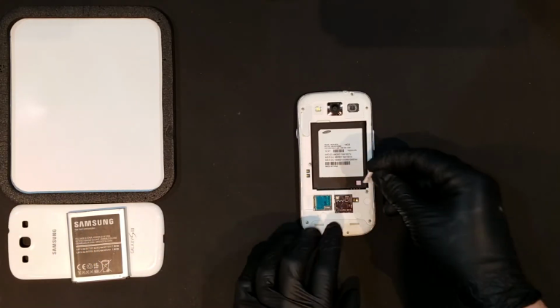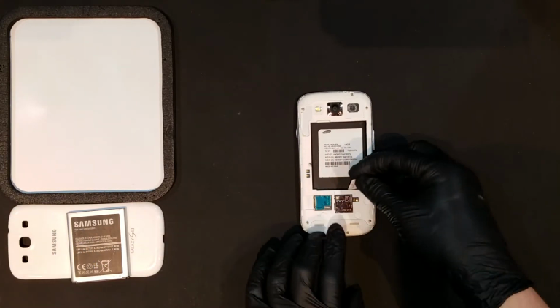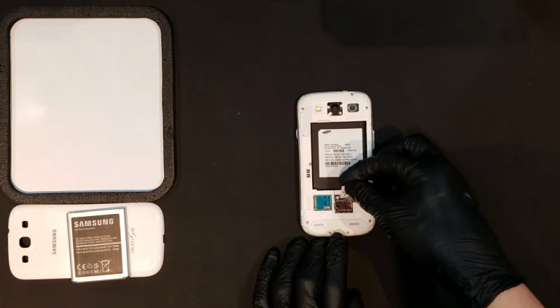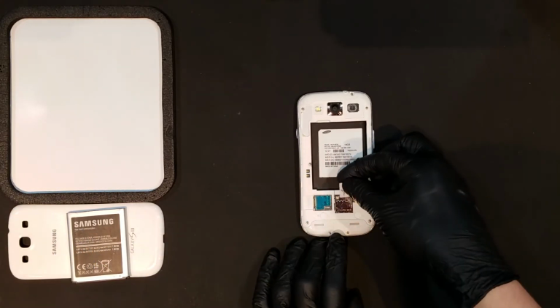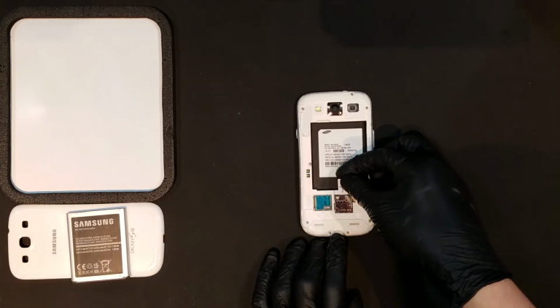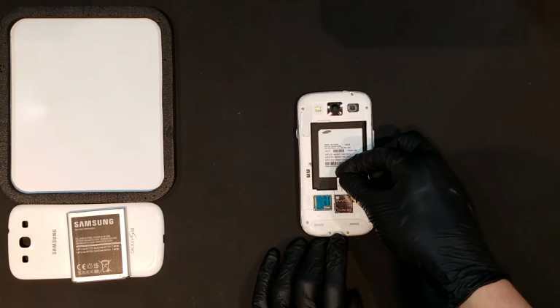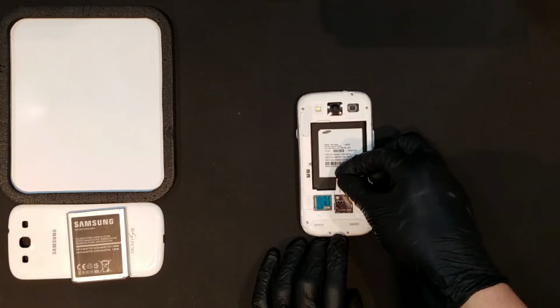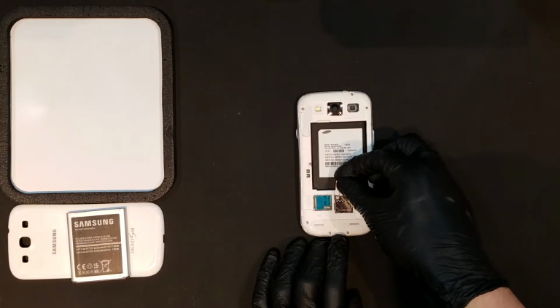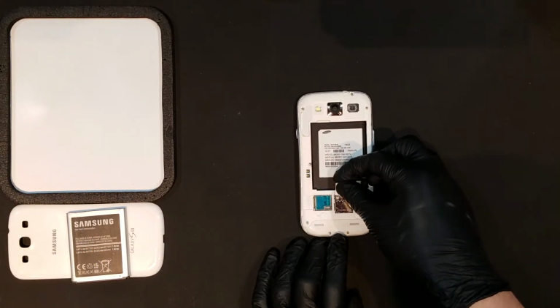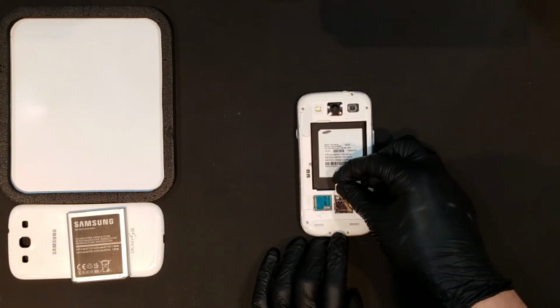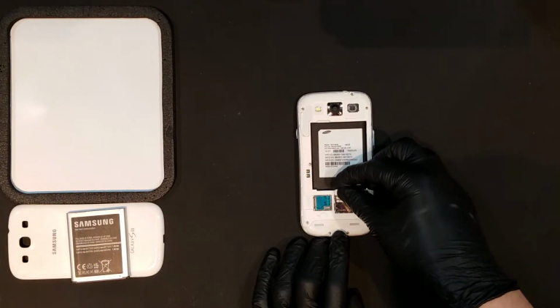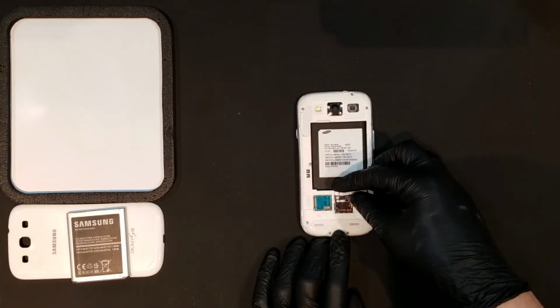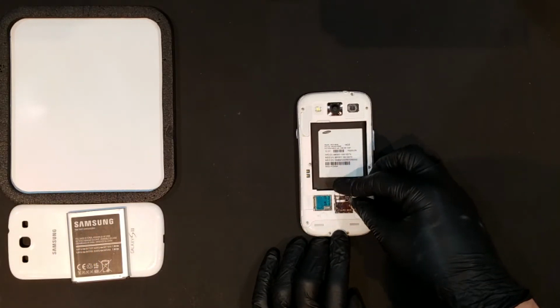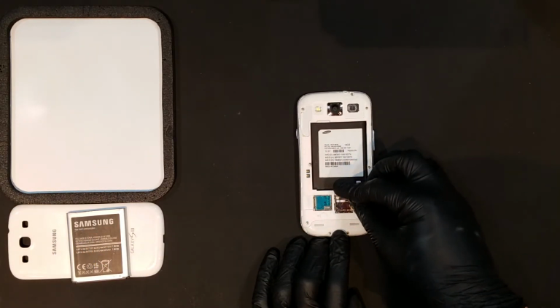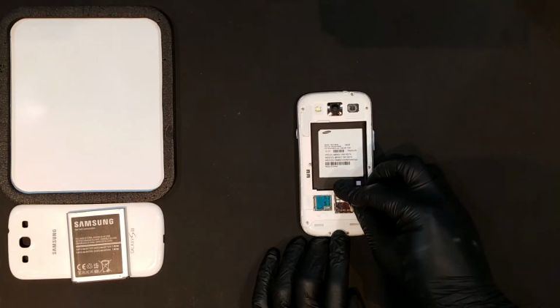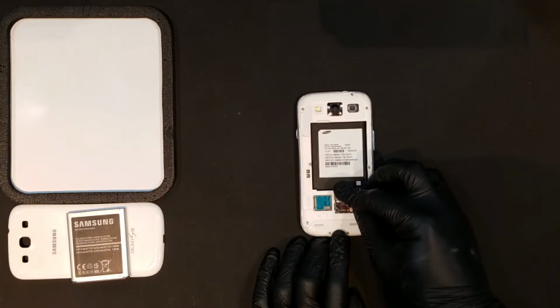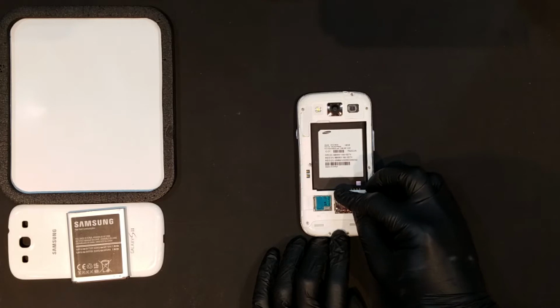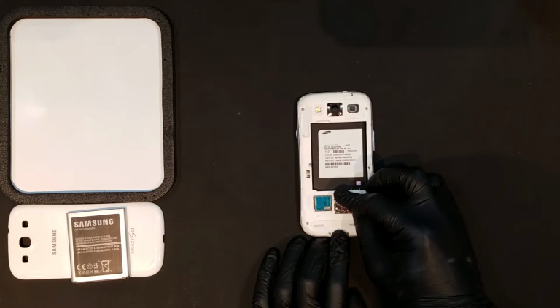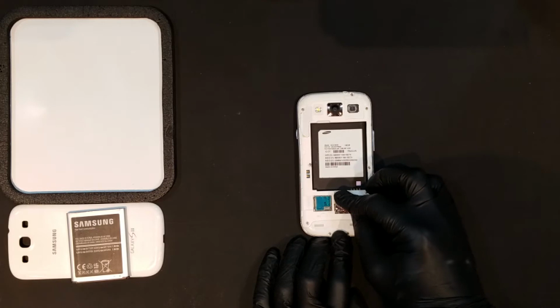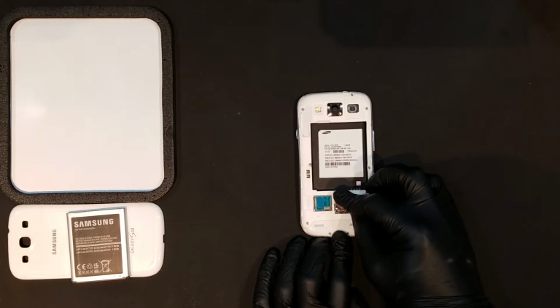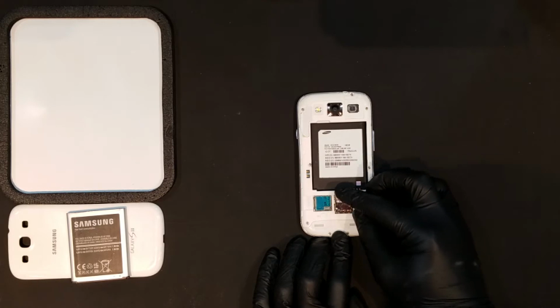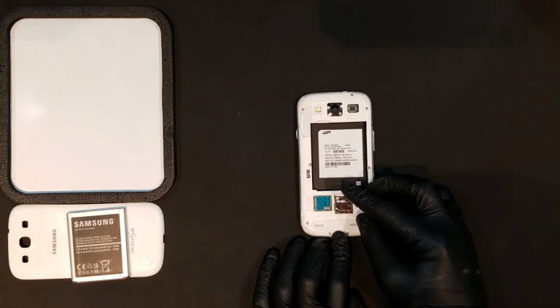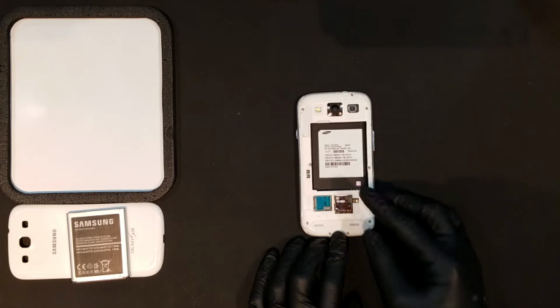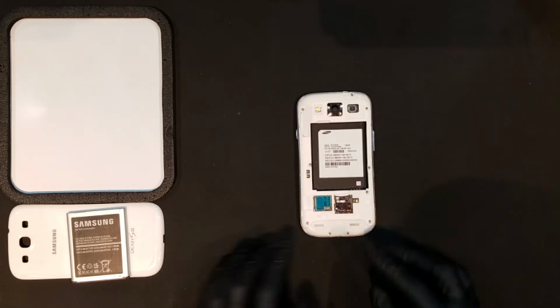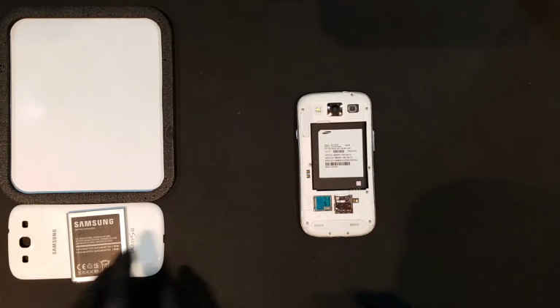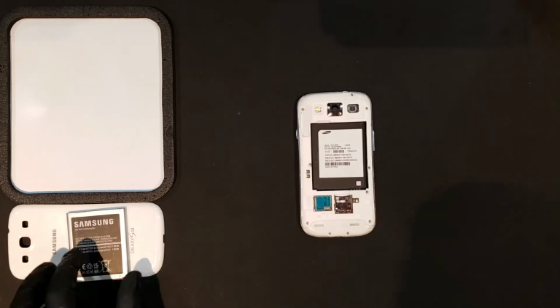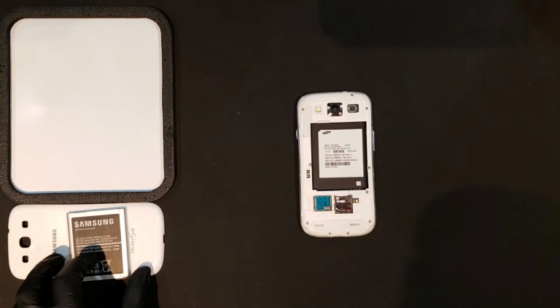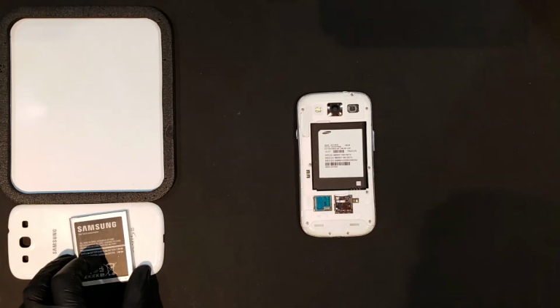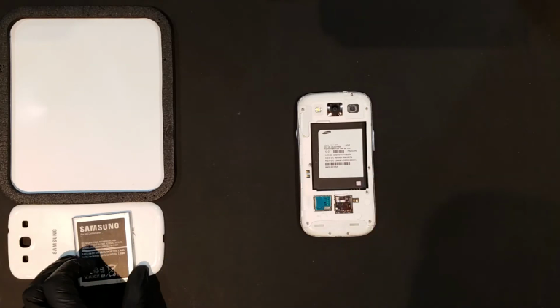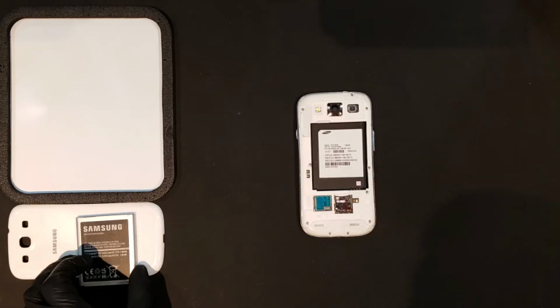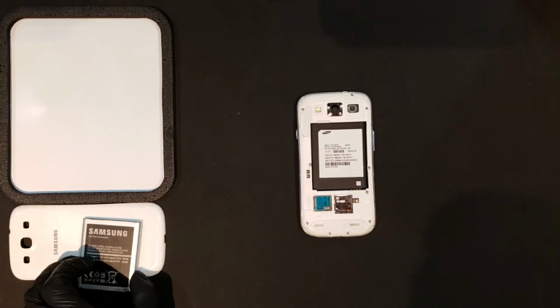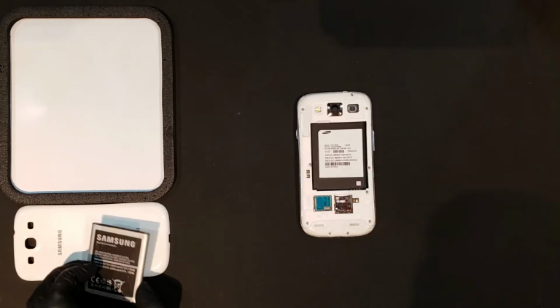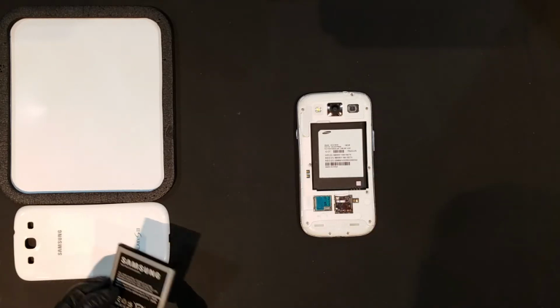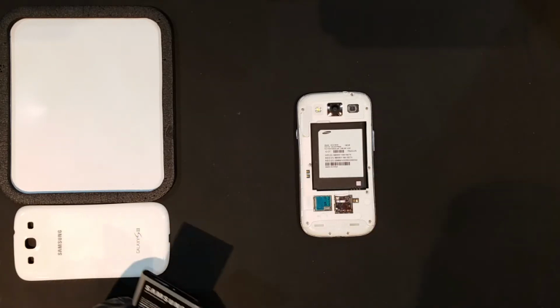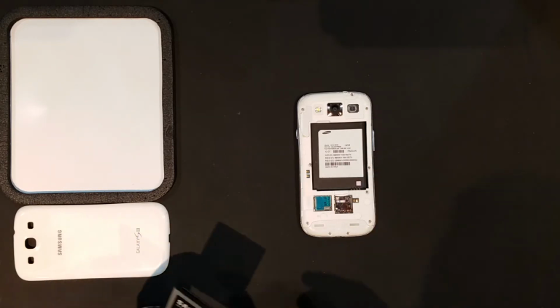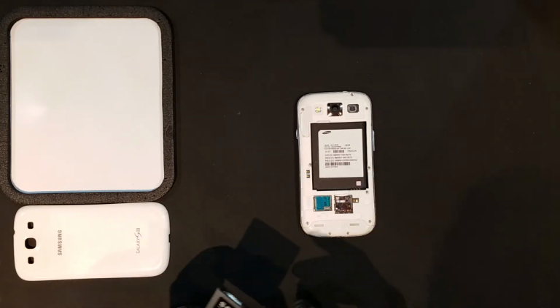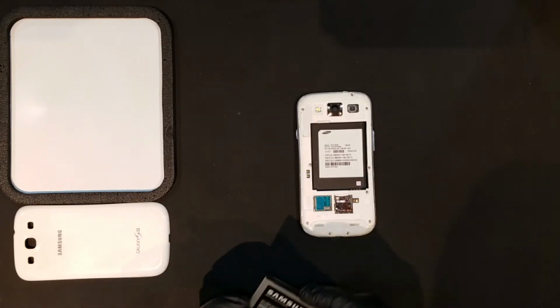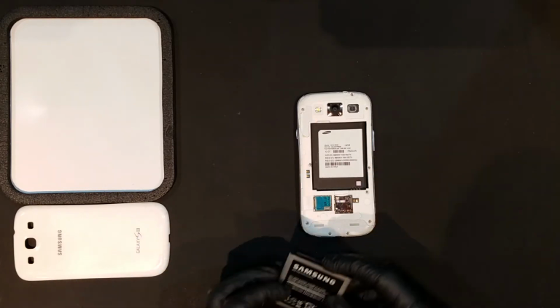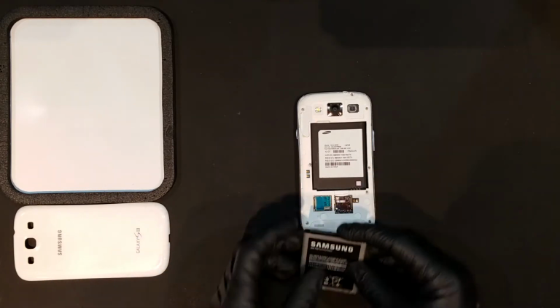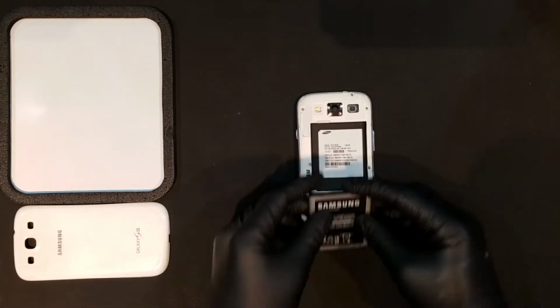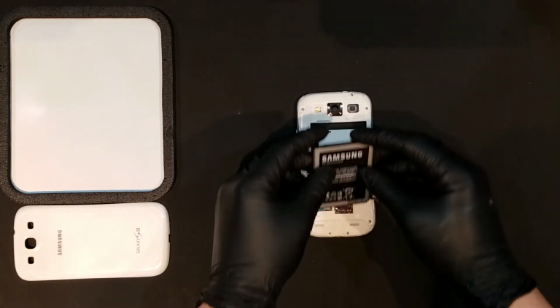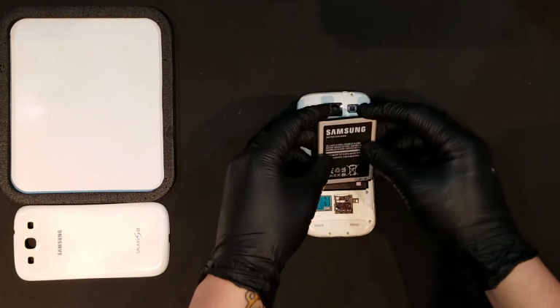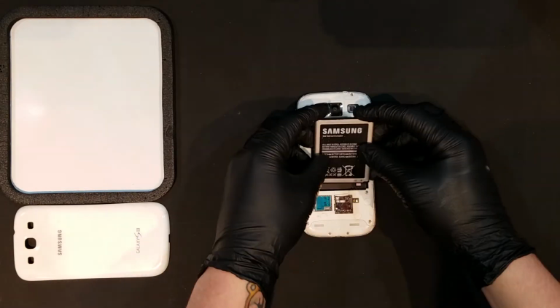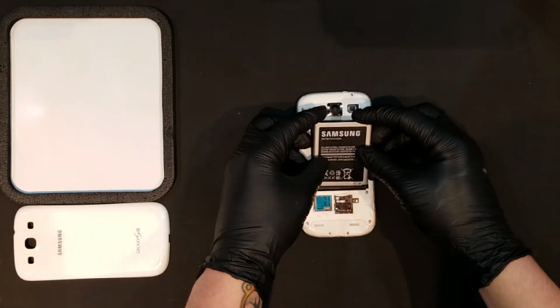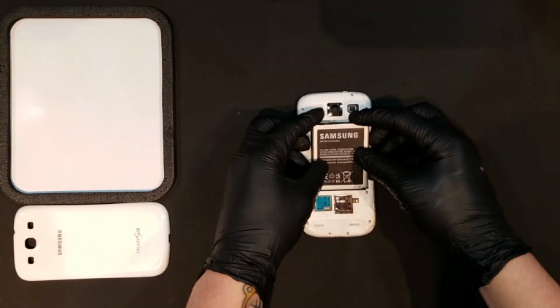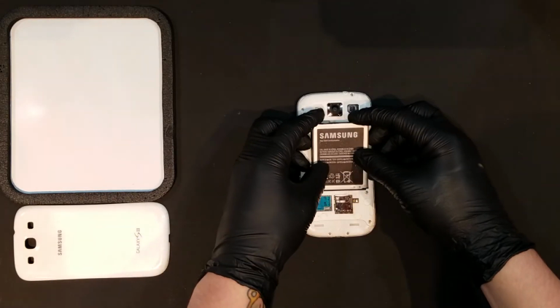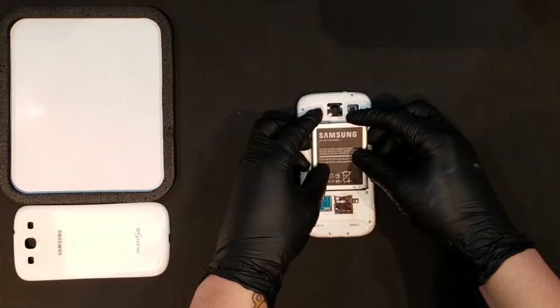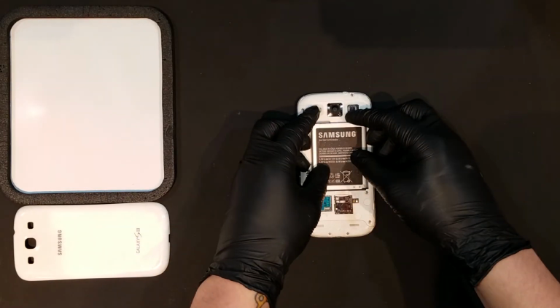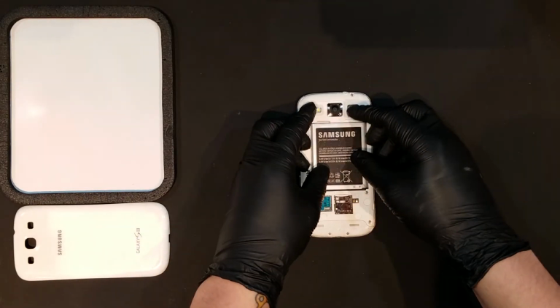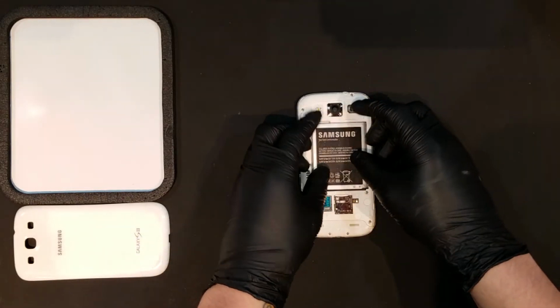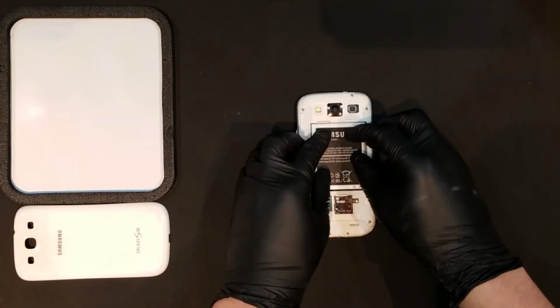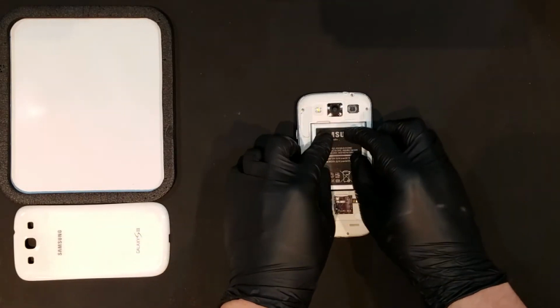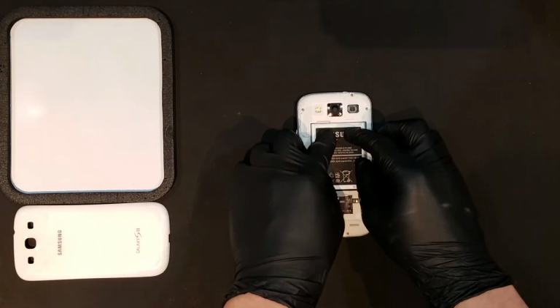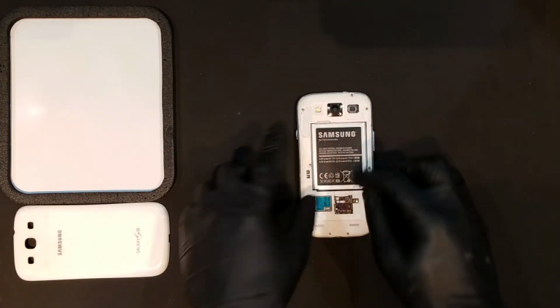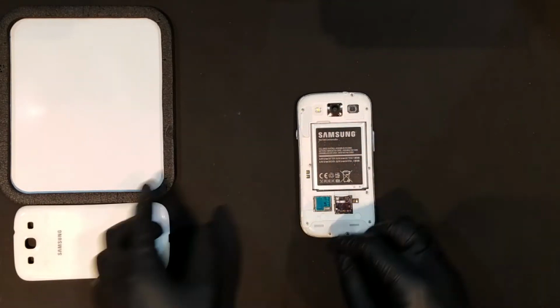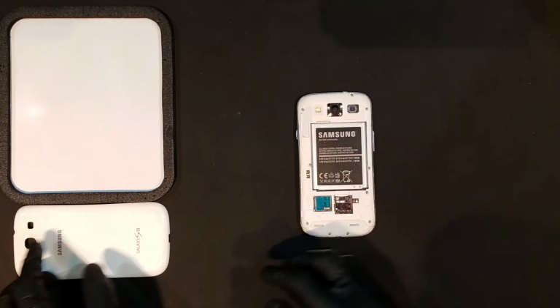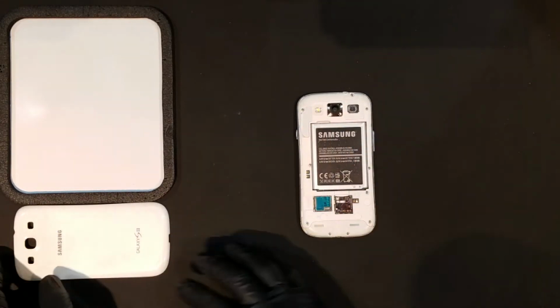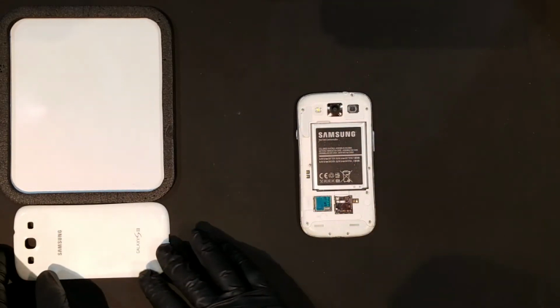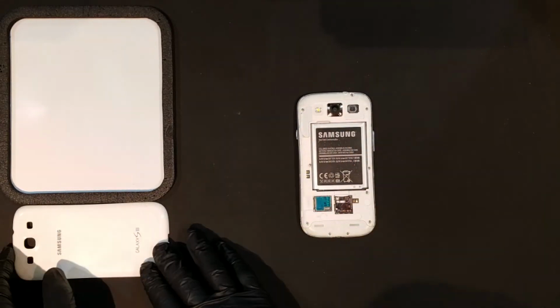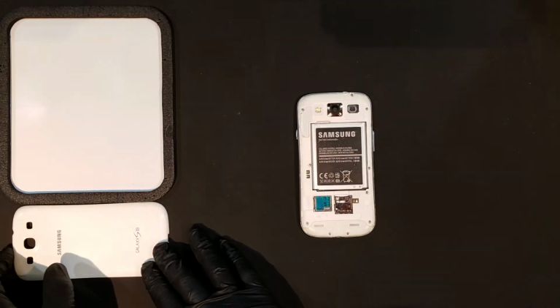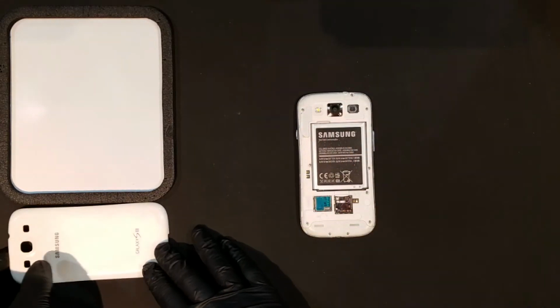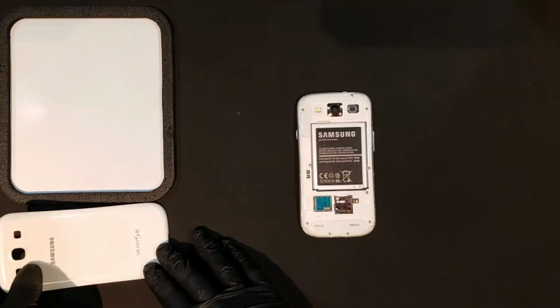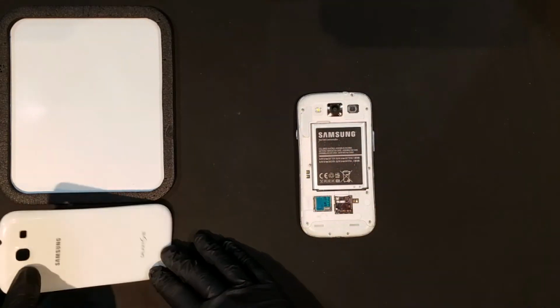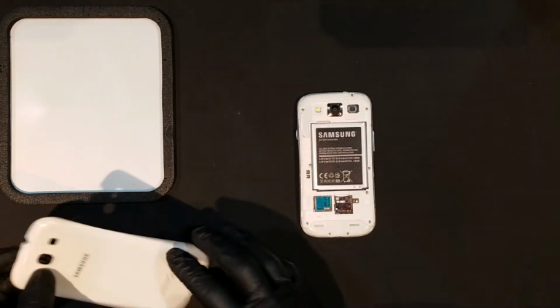Finally, any SD or SIM cards can be replaced, as well as the battery and battery door, finishing the repair.